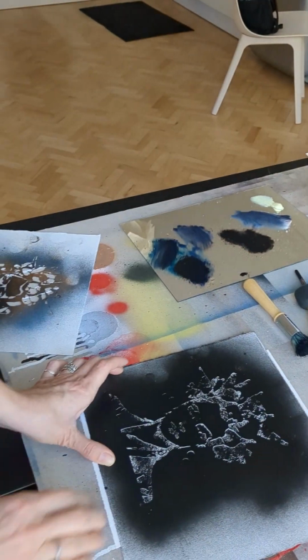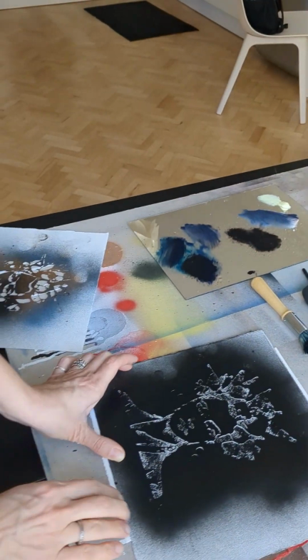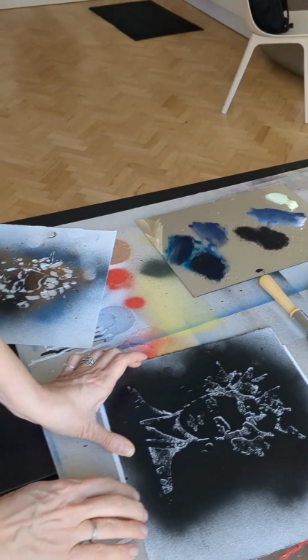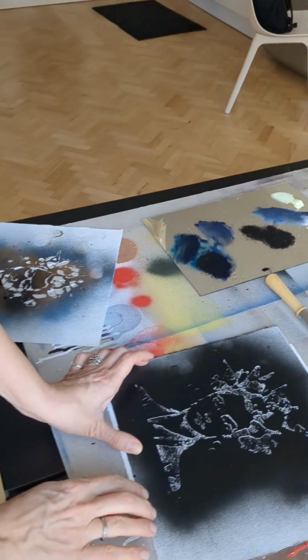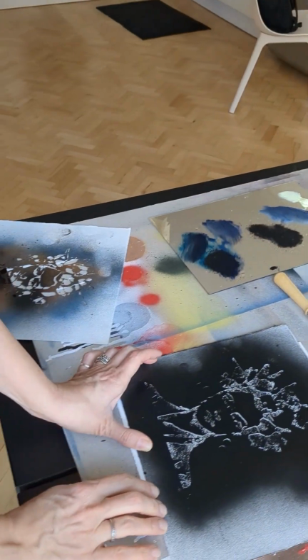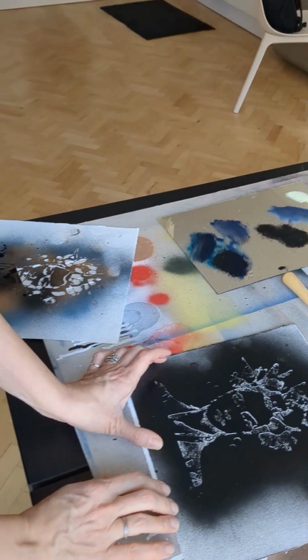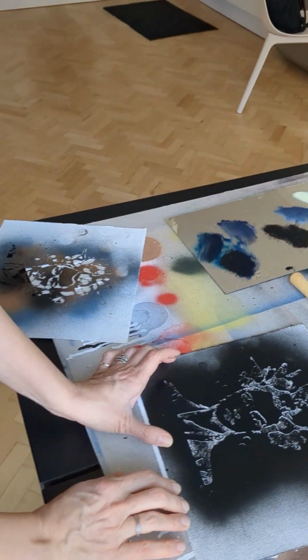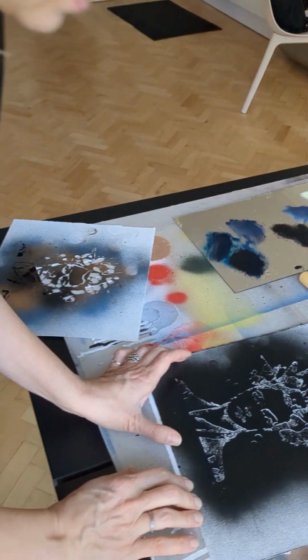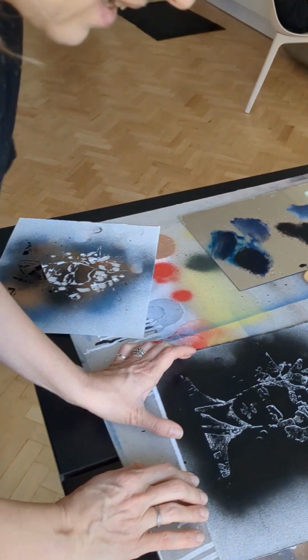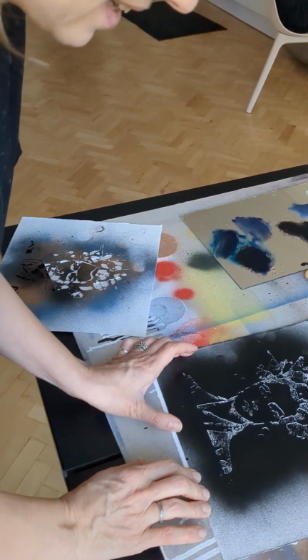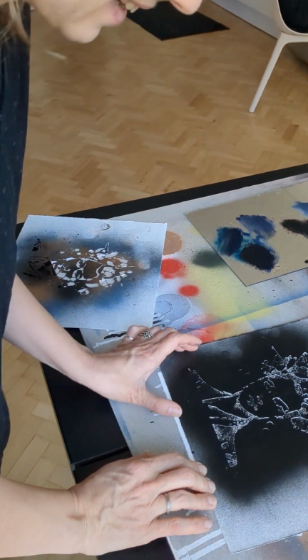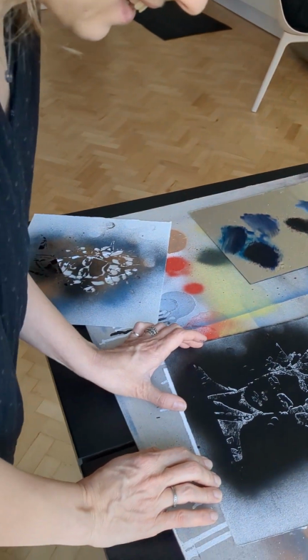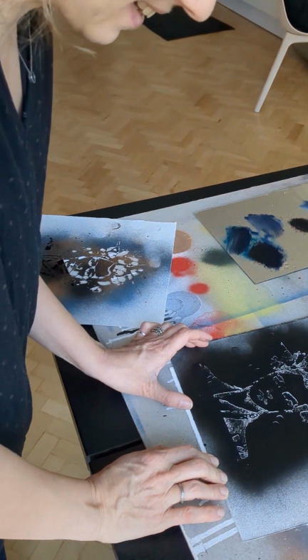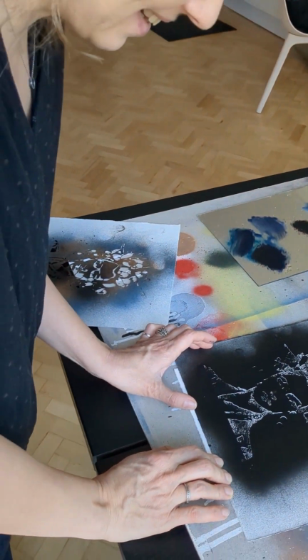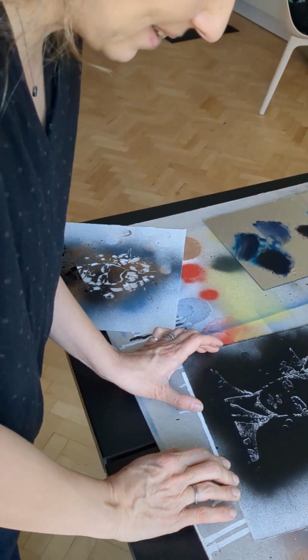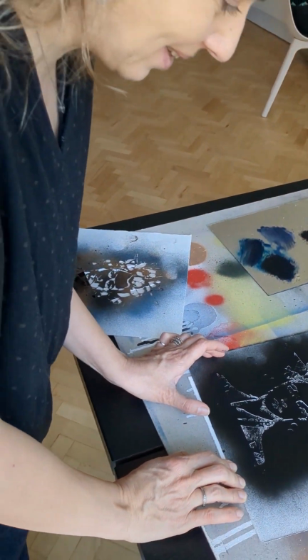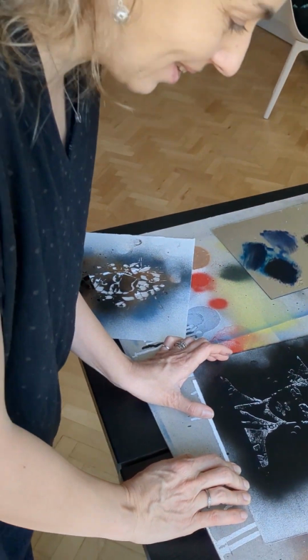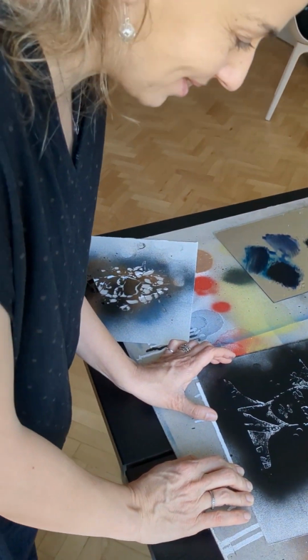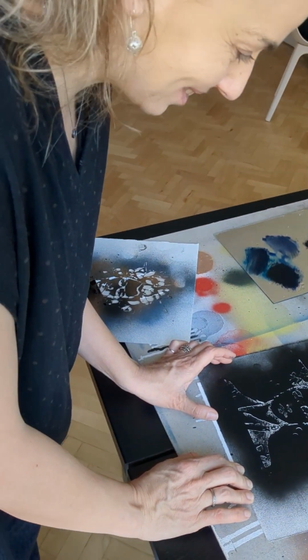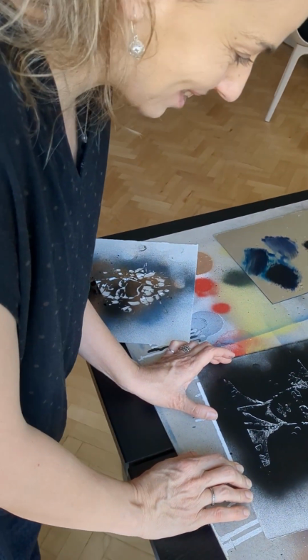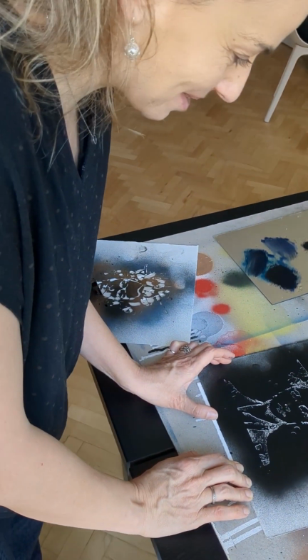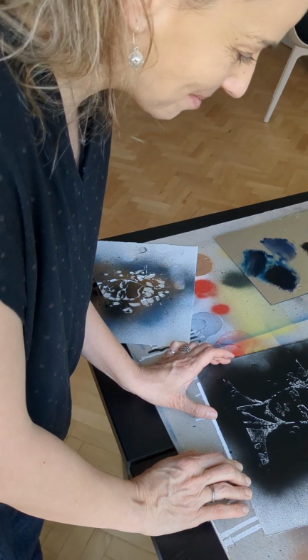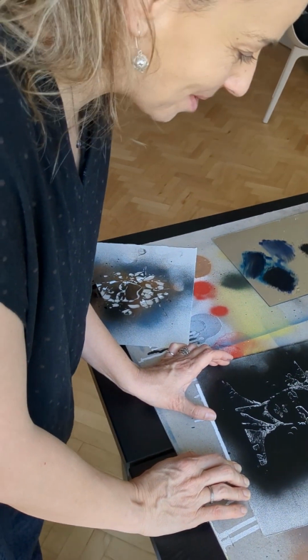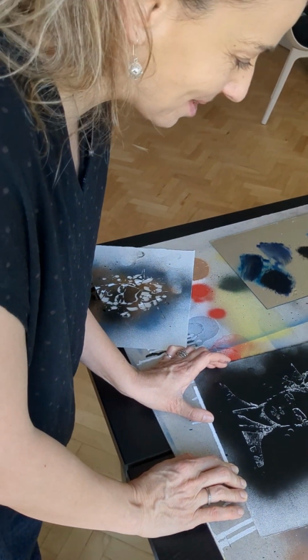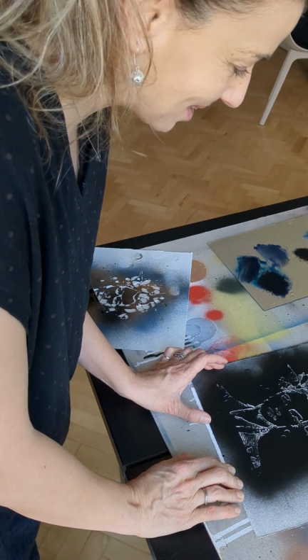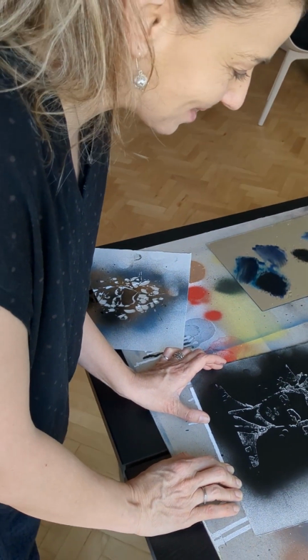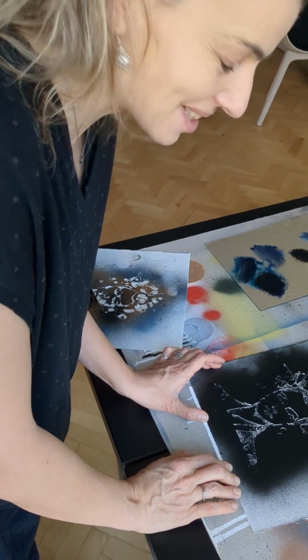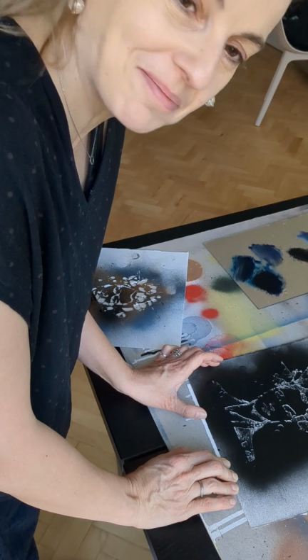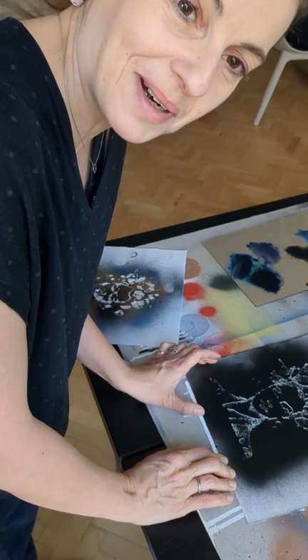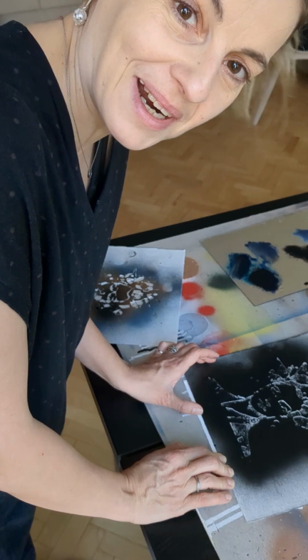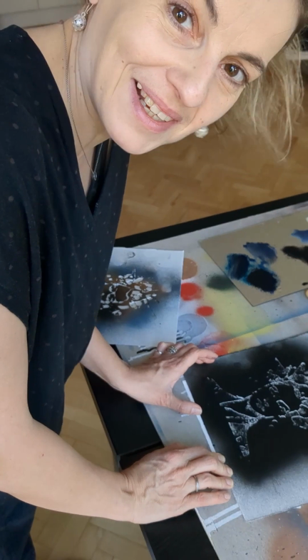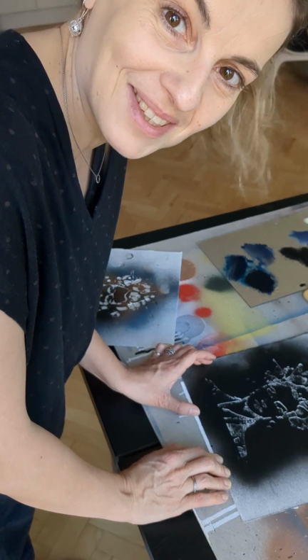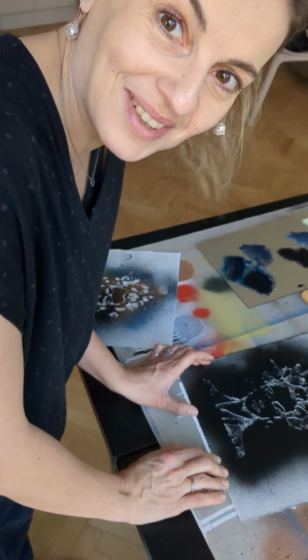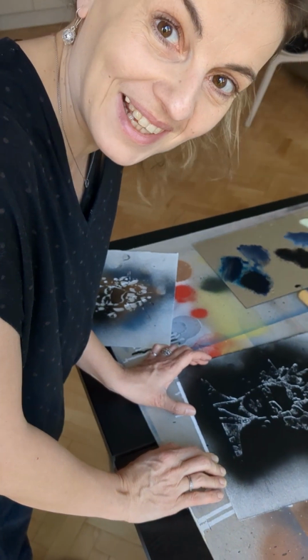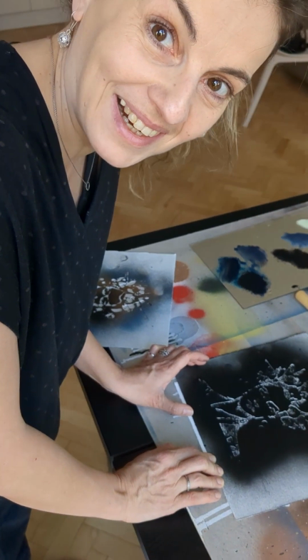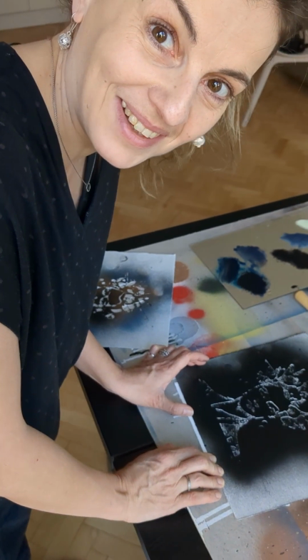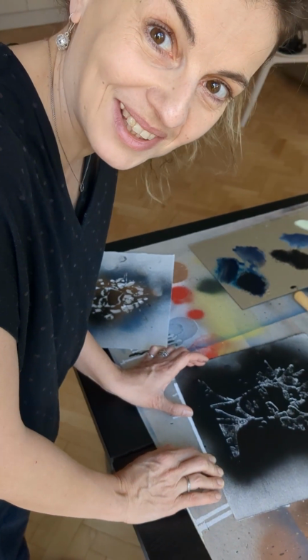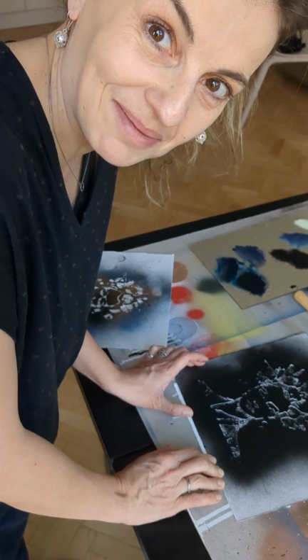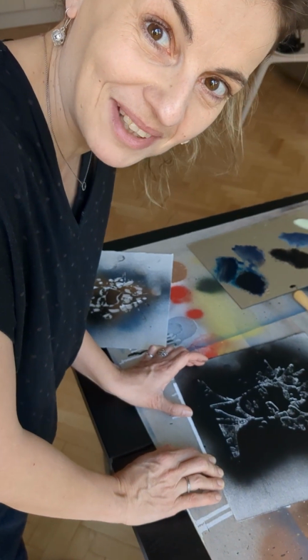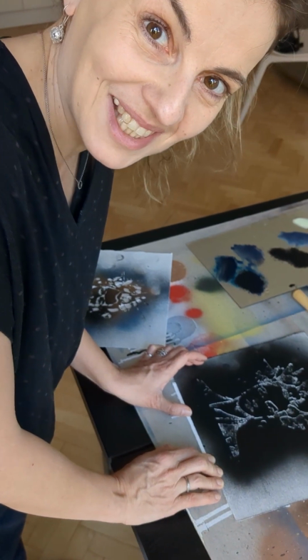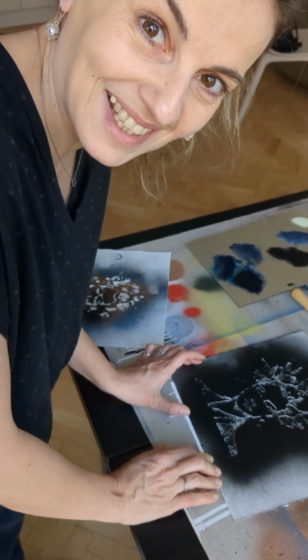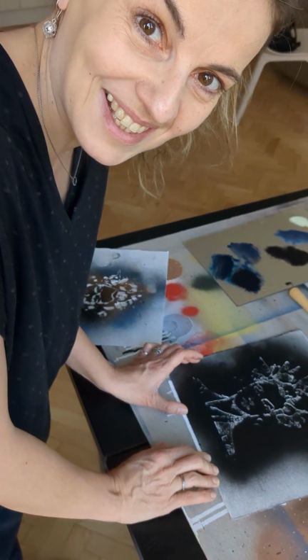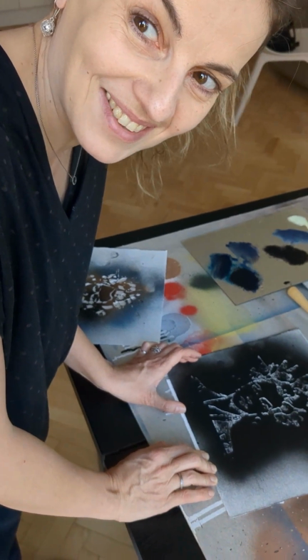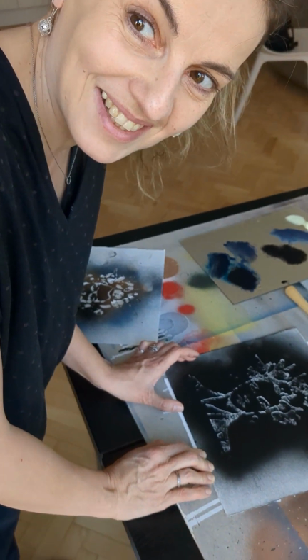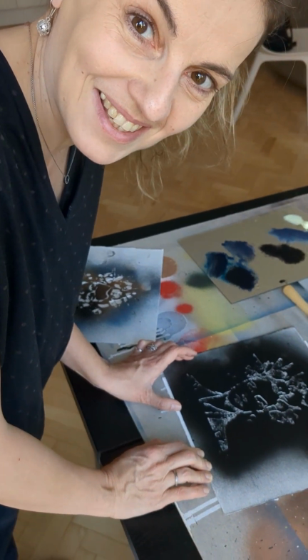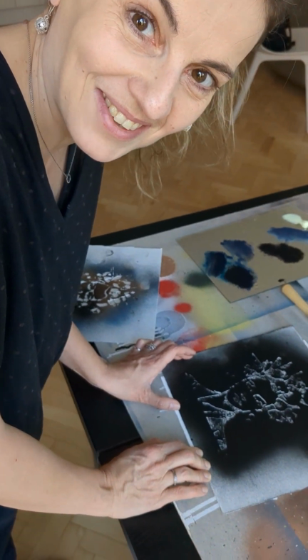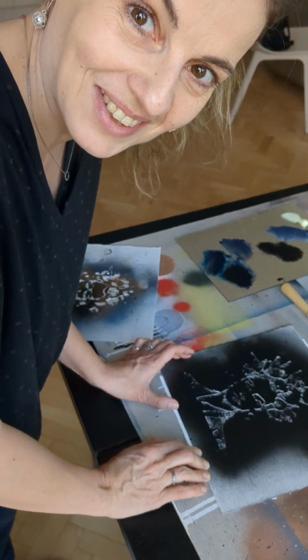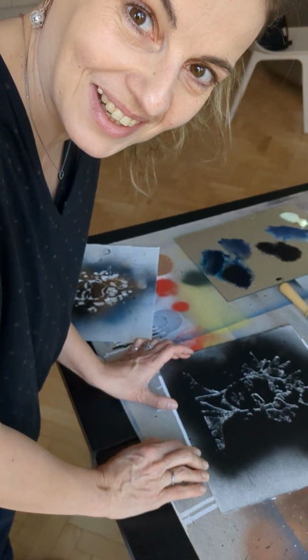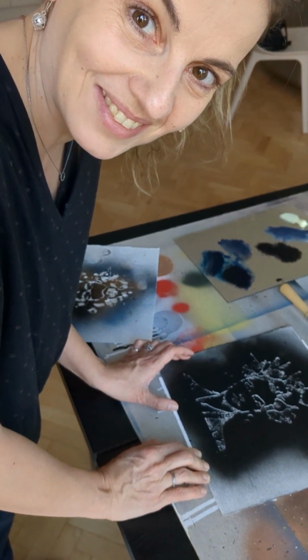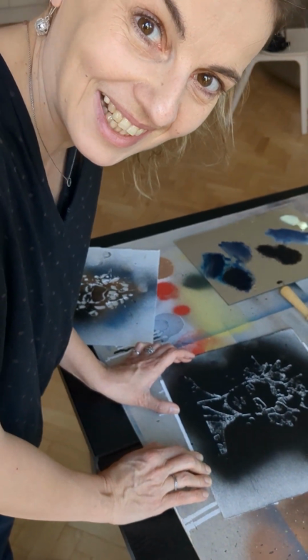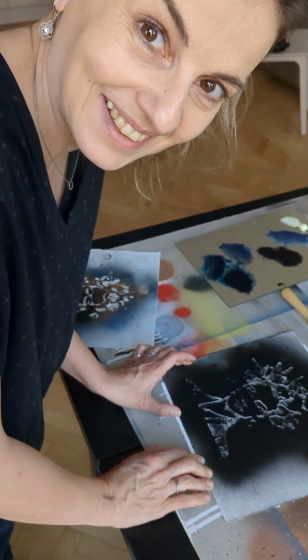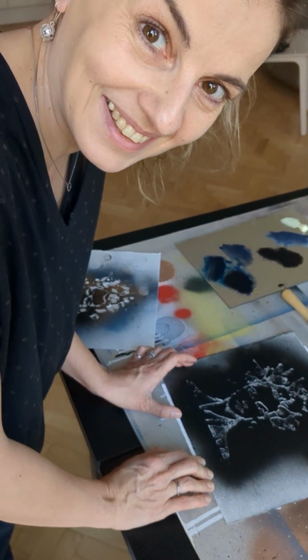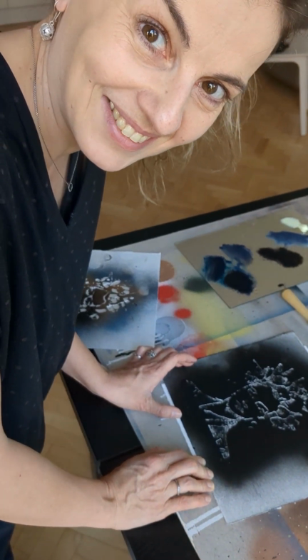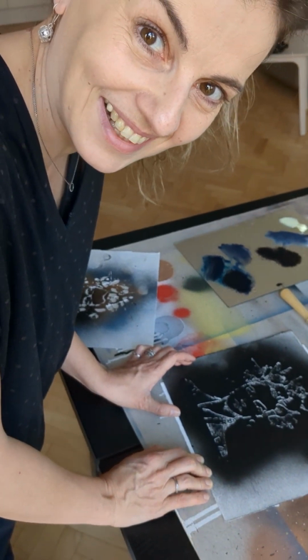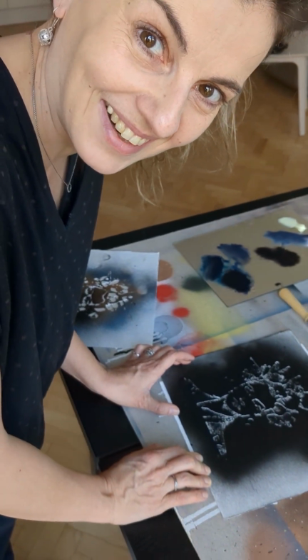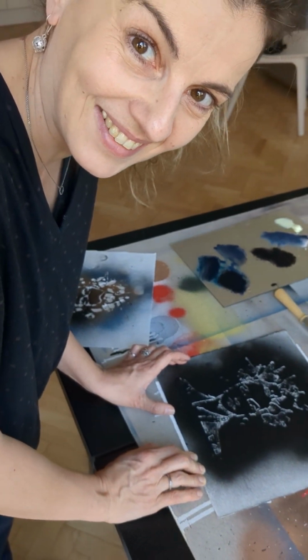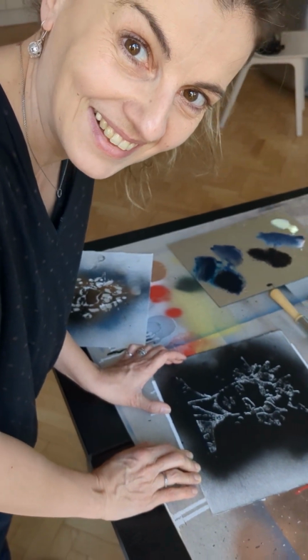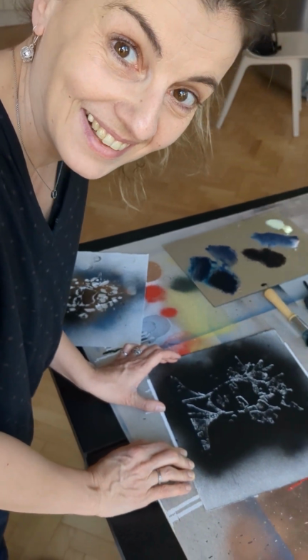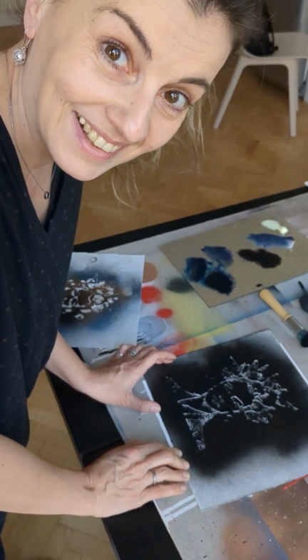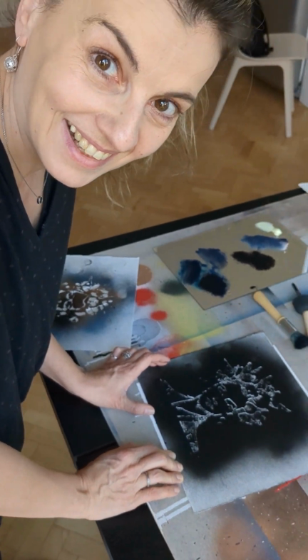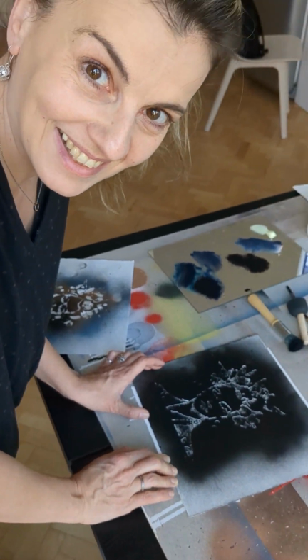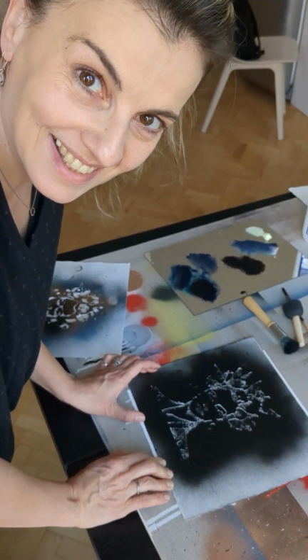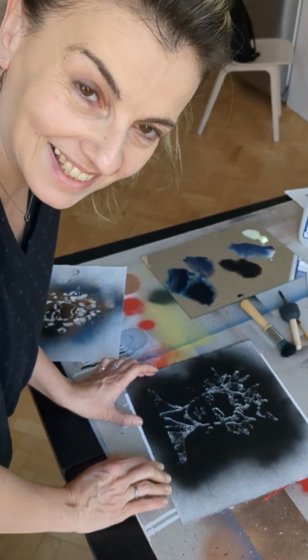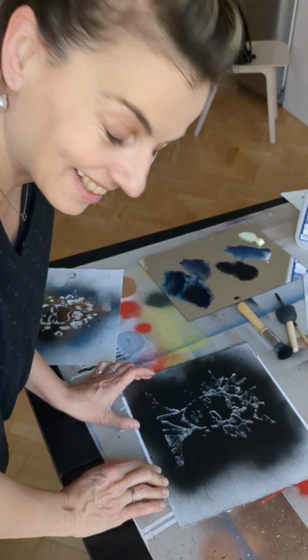You know, I really love this moment of surprise when I lift up the stencil and see what I've done till now. Let's see.